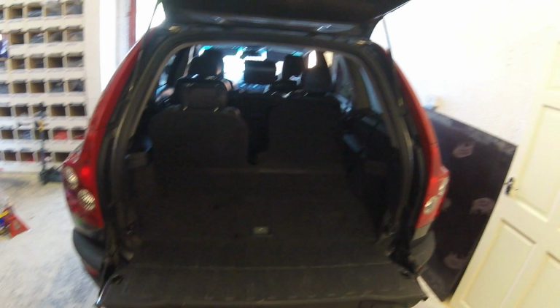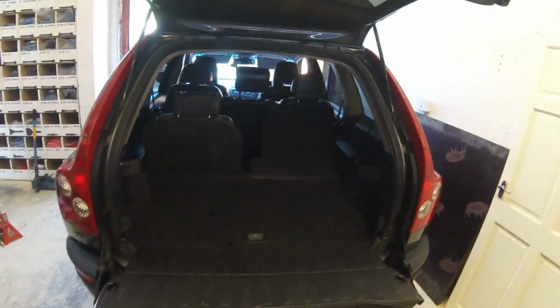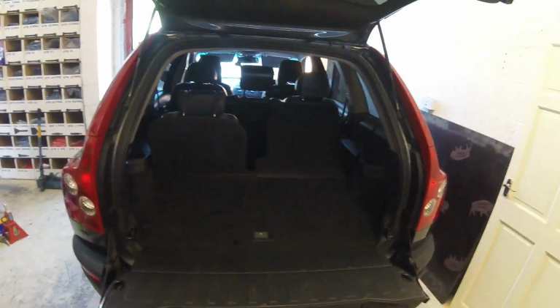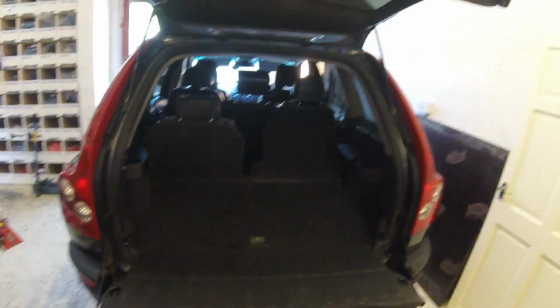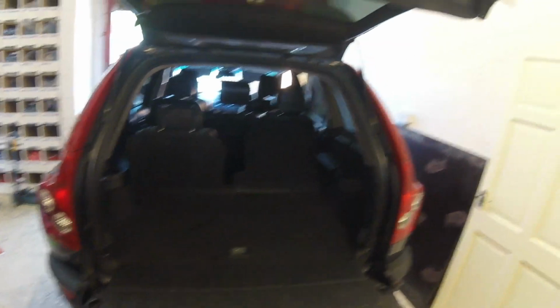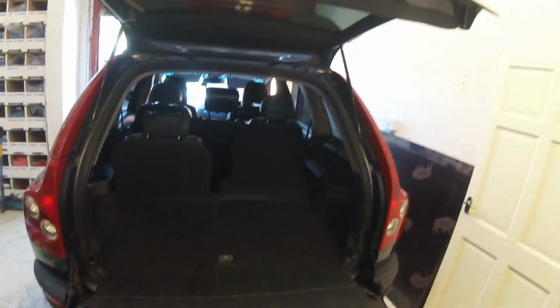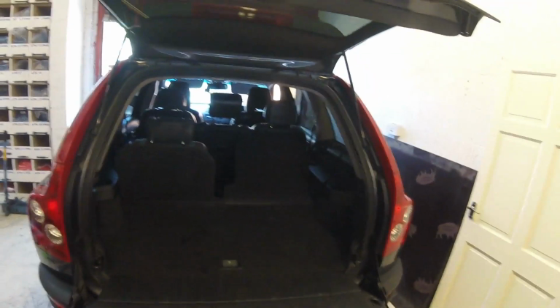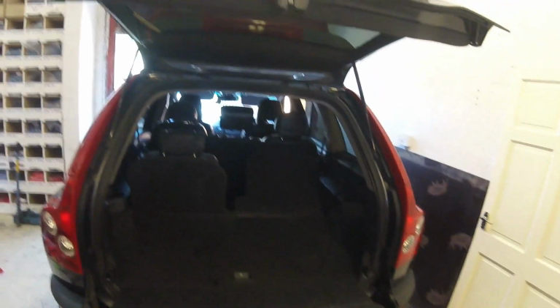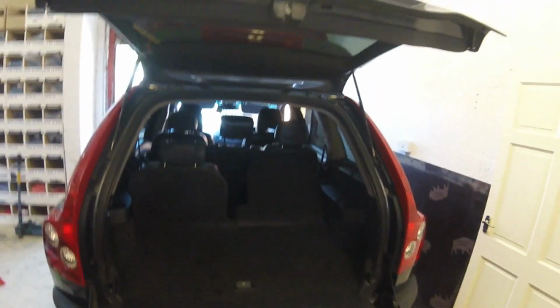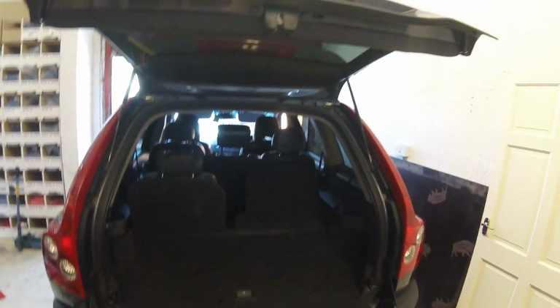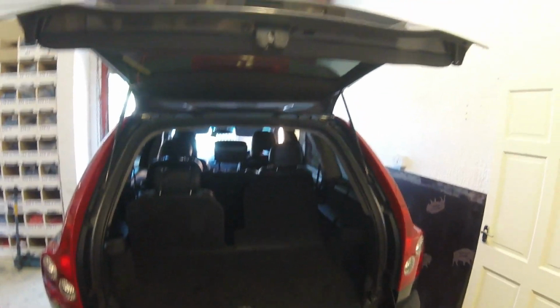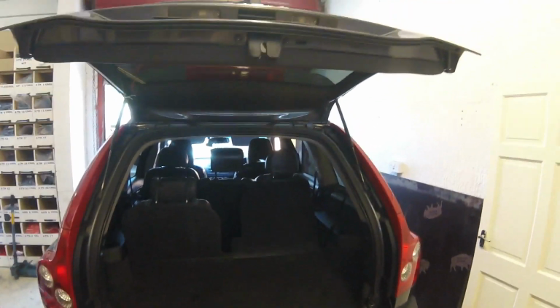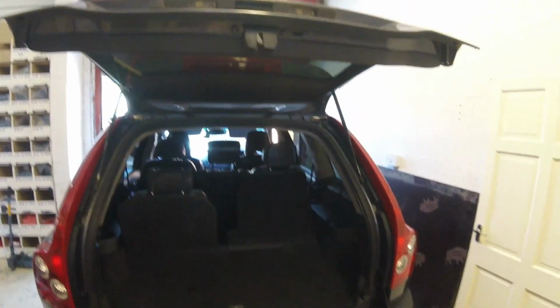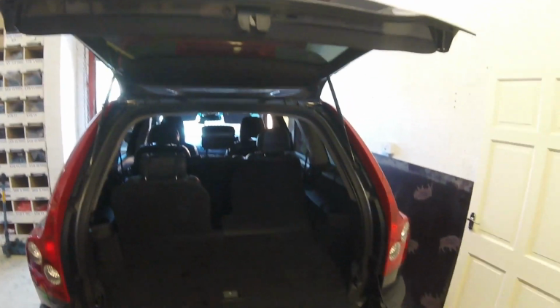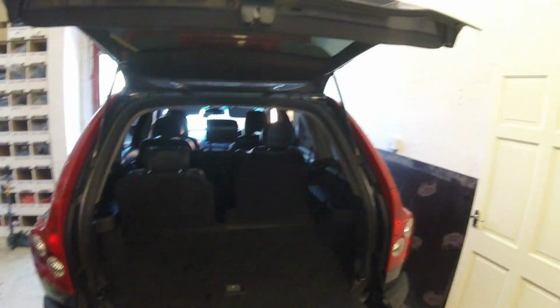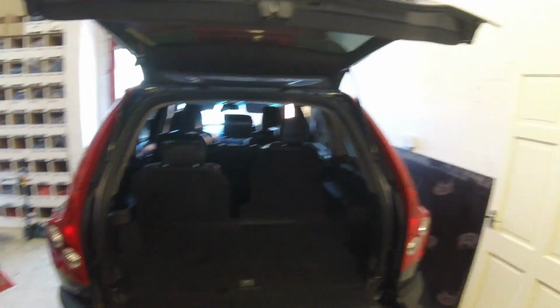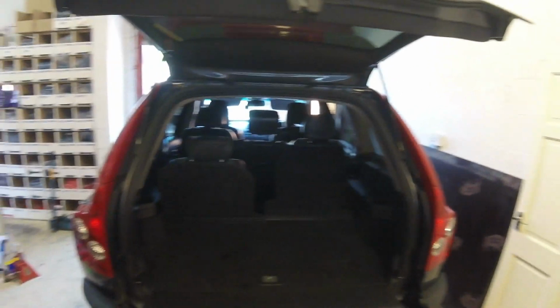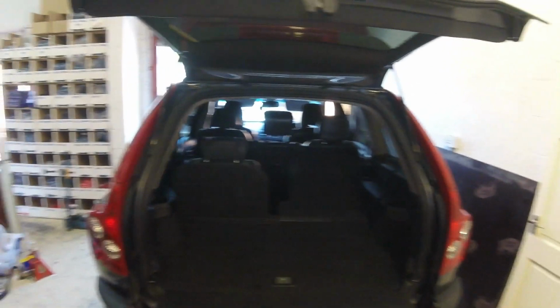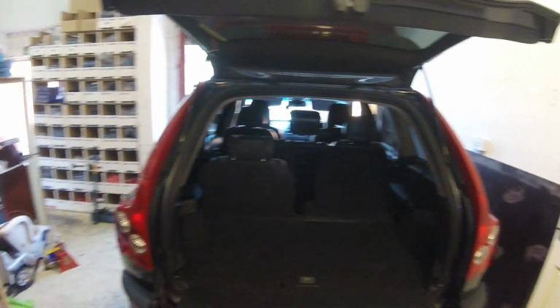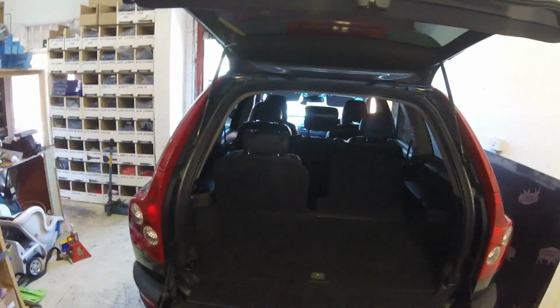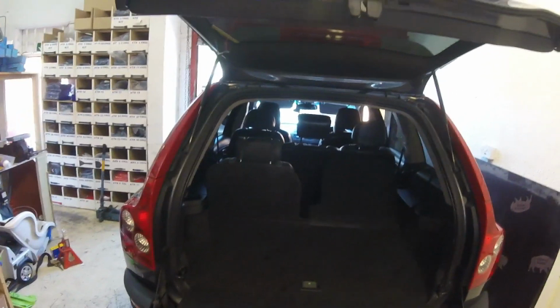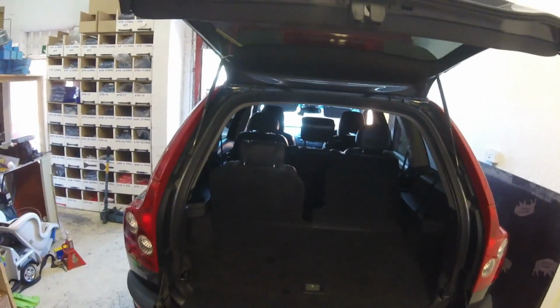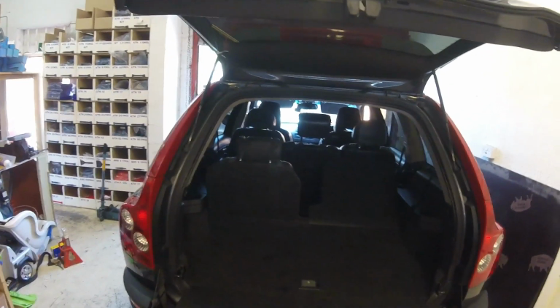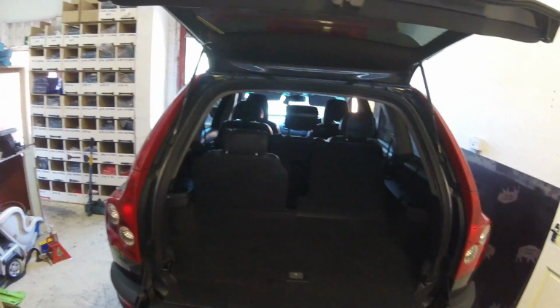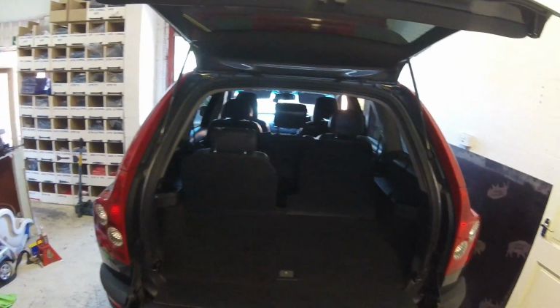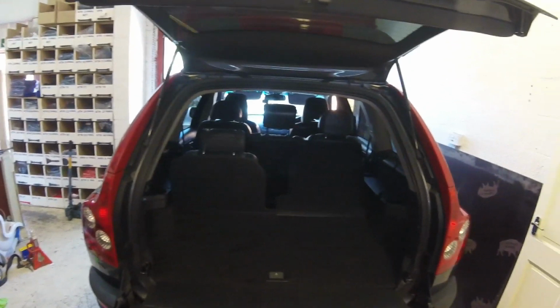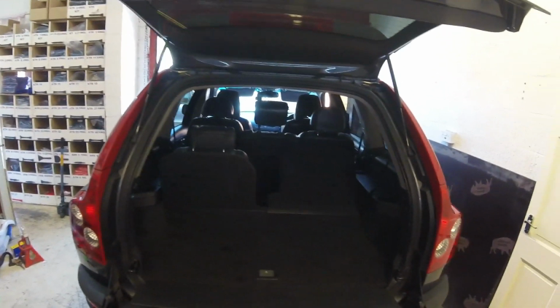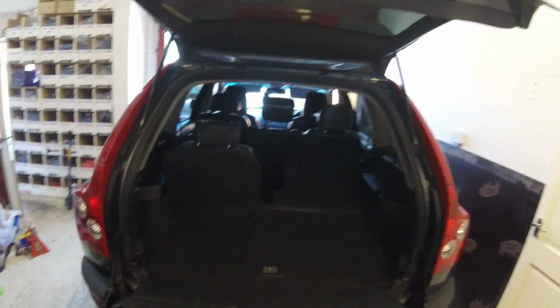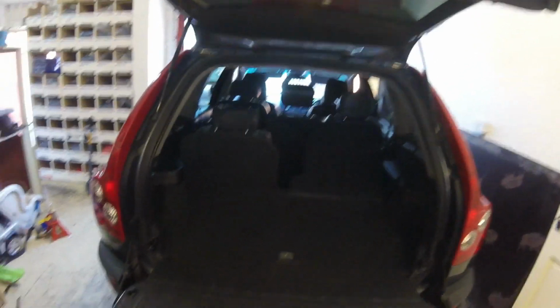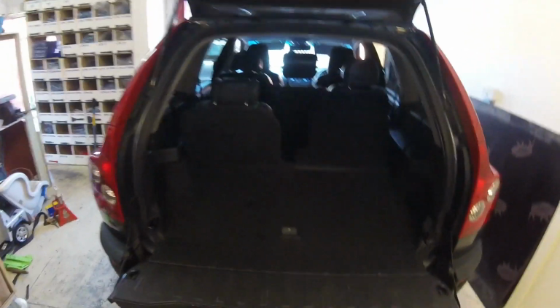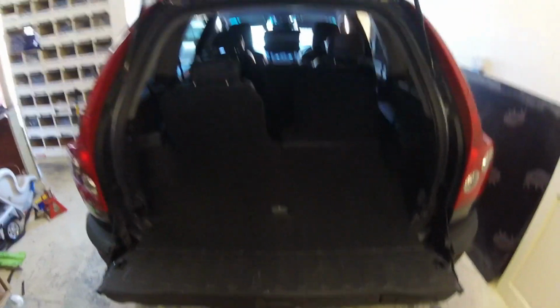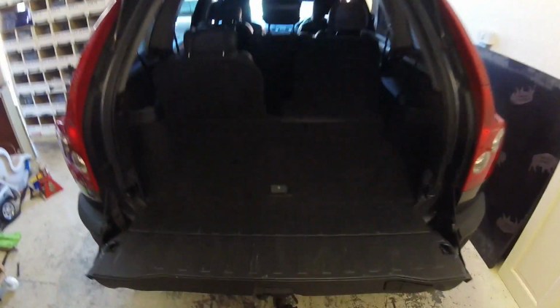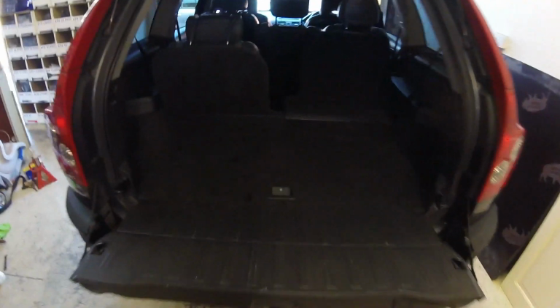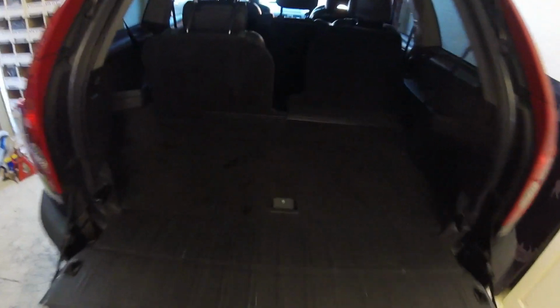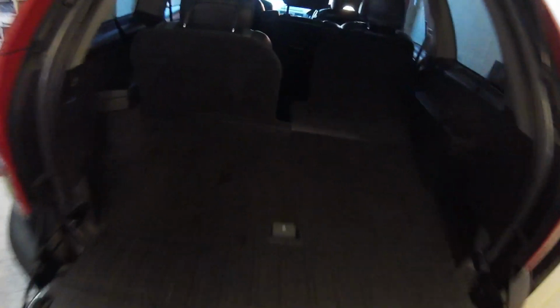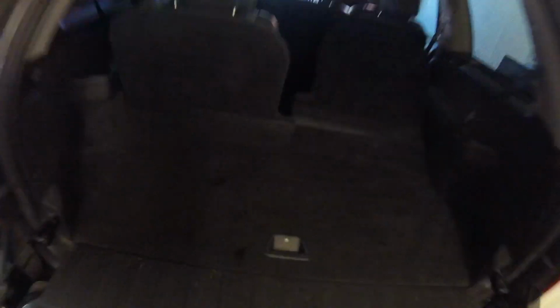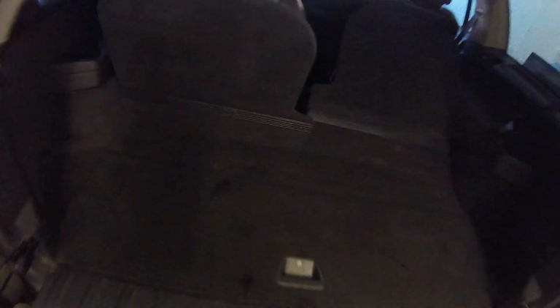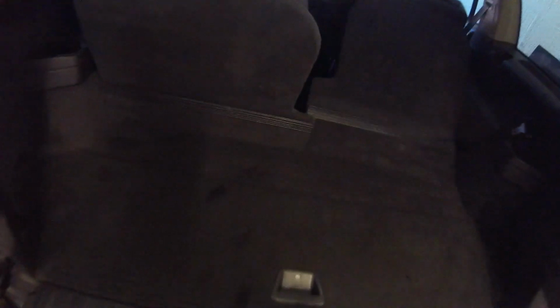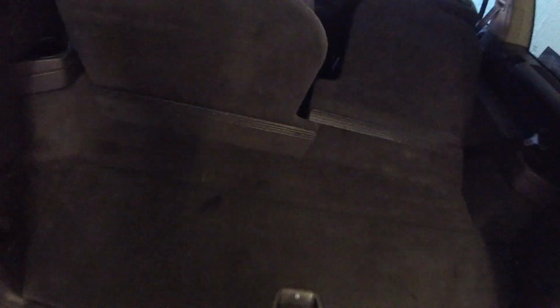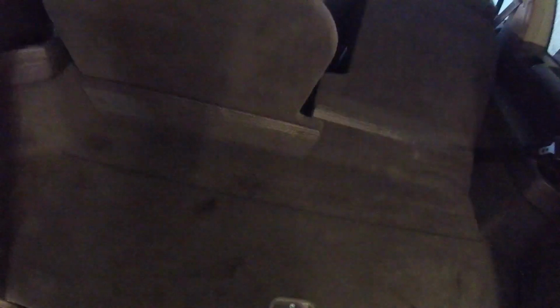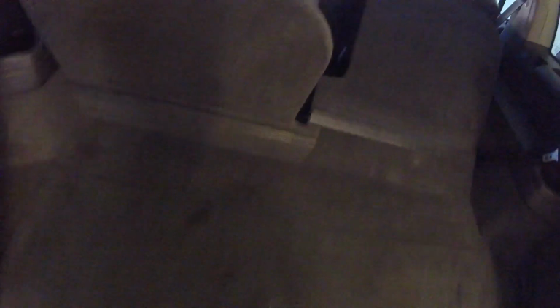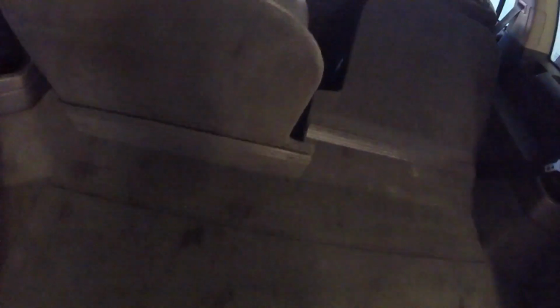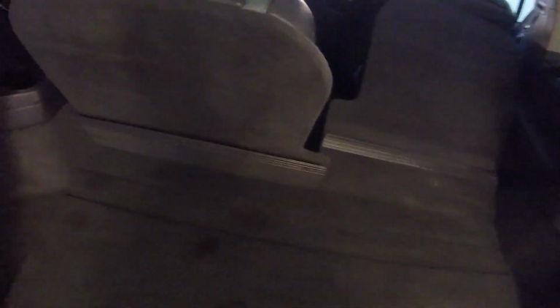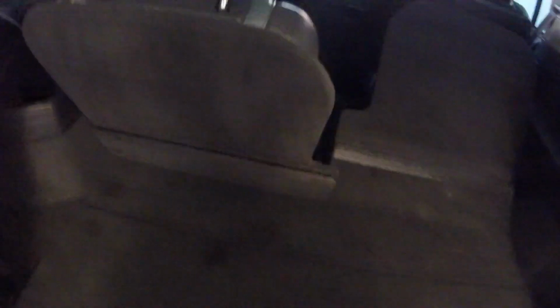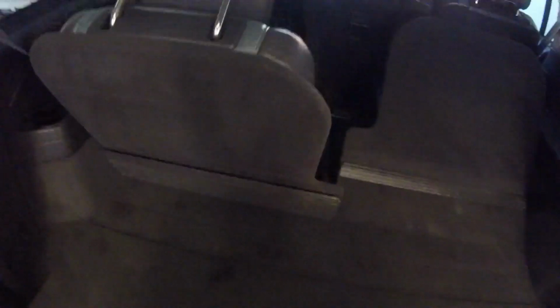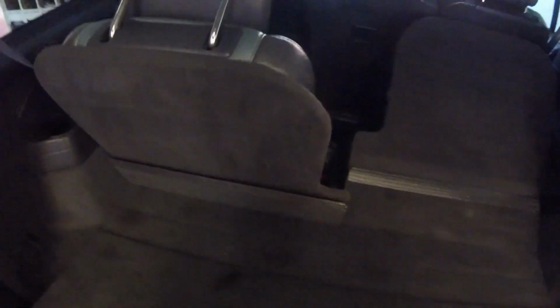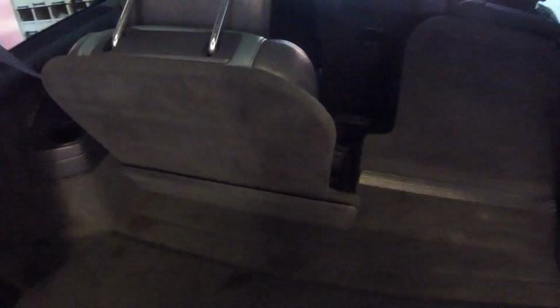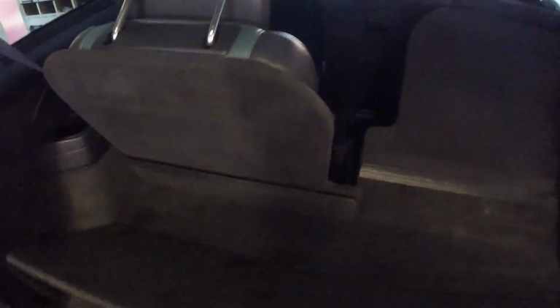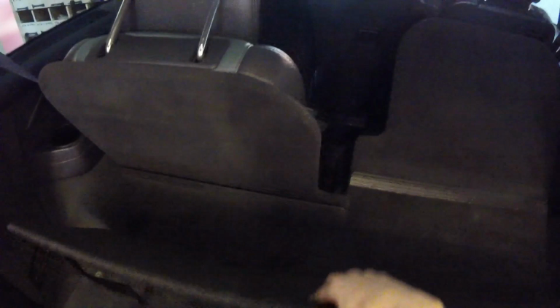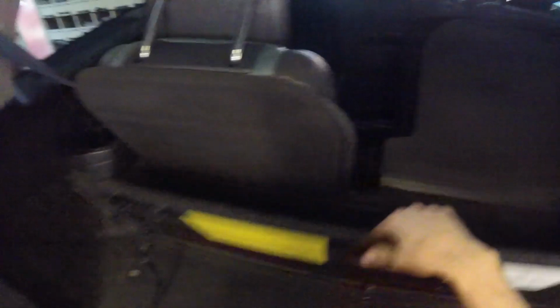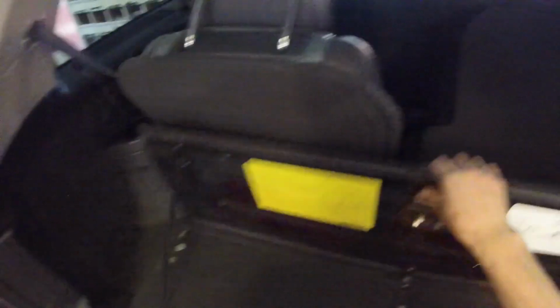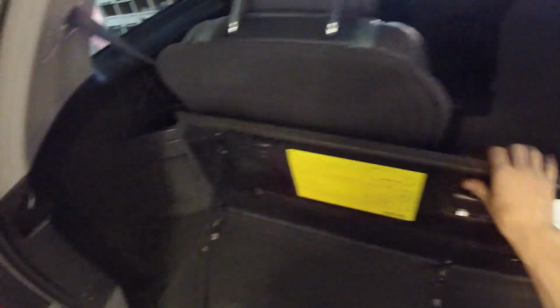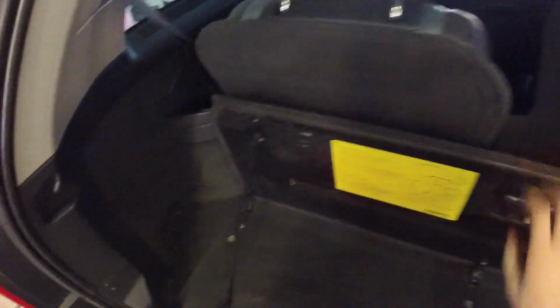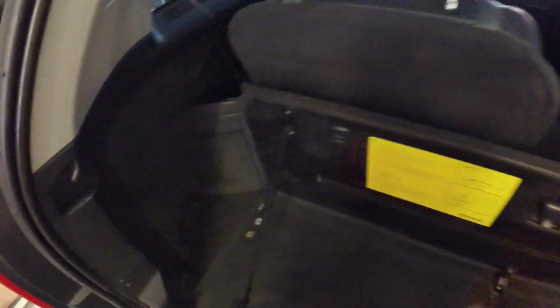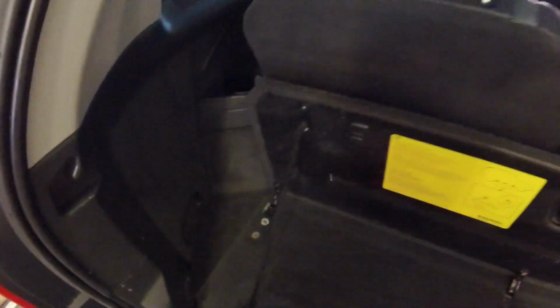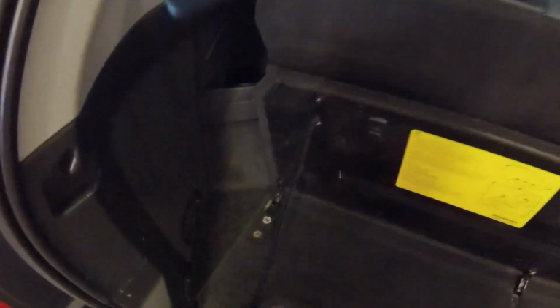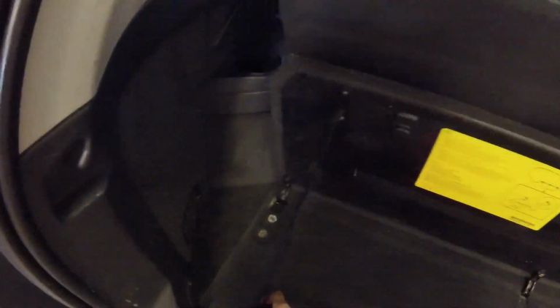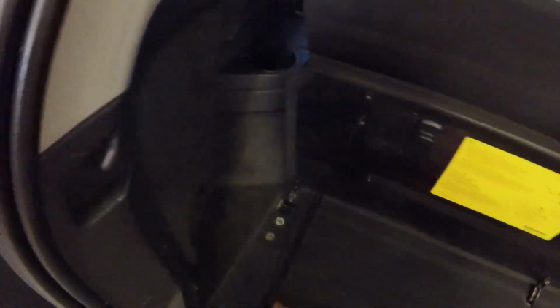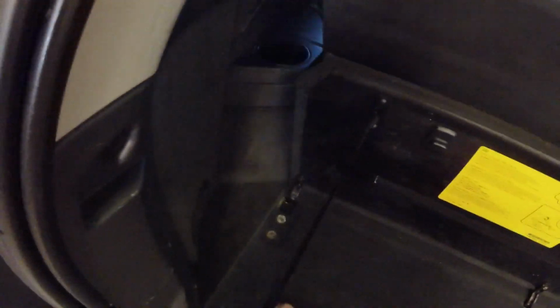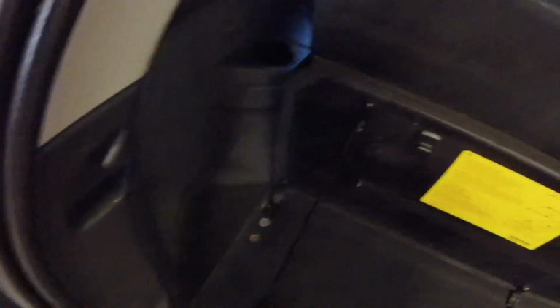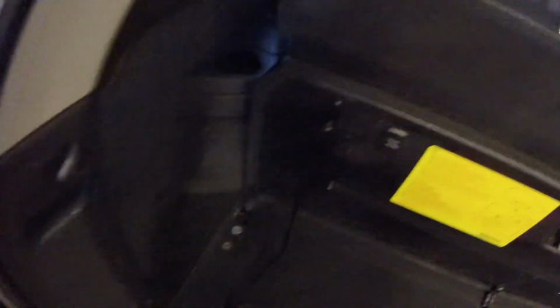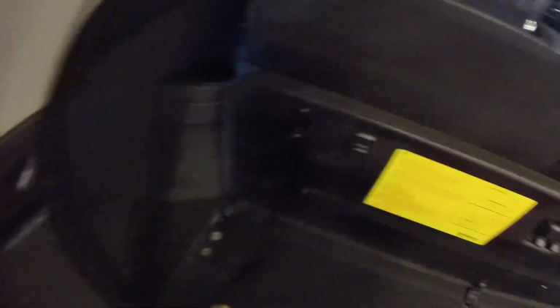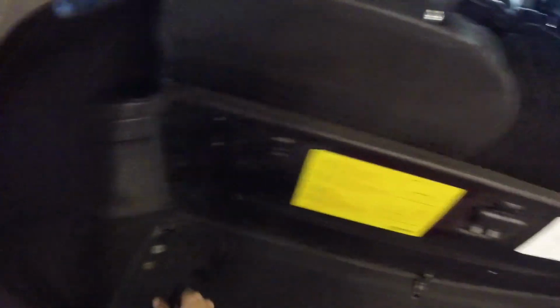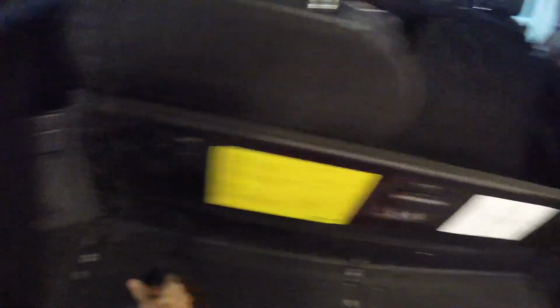Open the rear bumper on the XC90. Take up the boot floor.